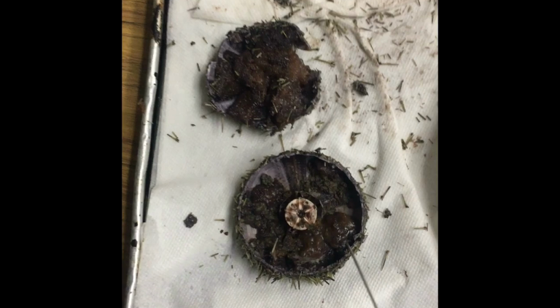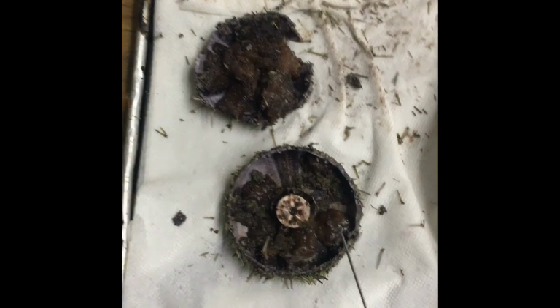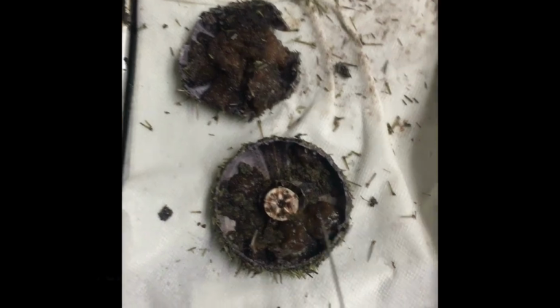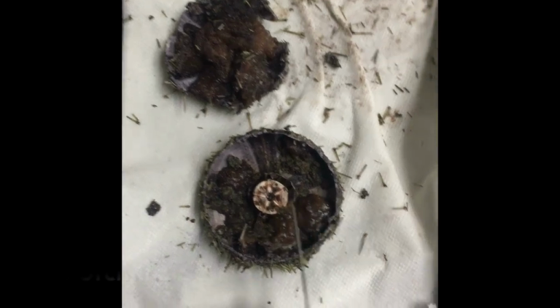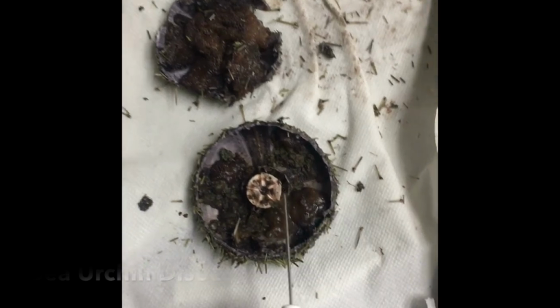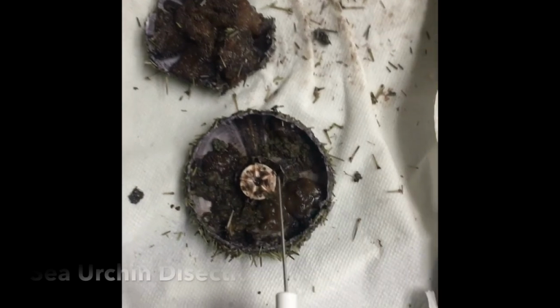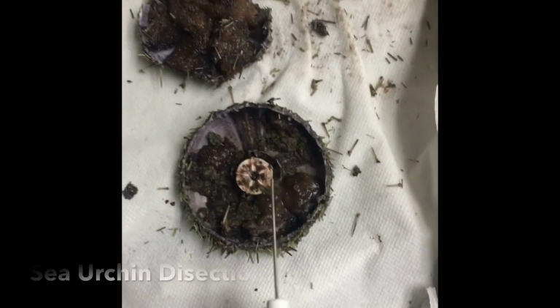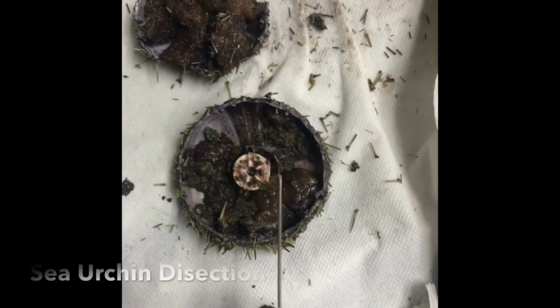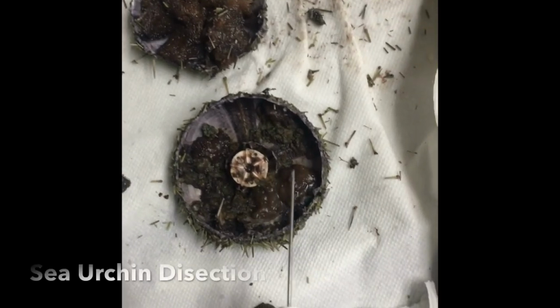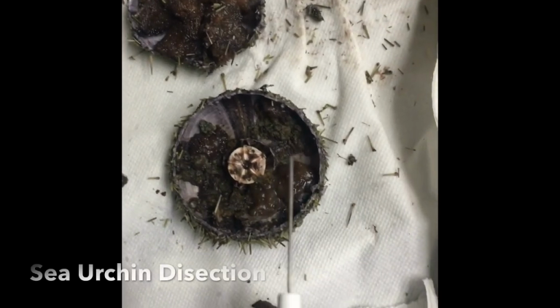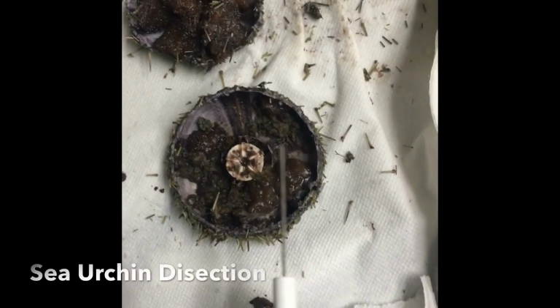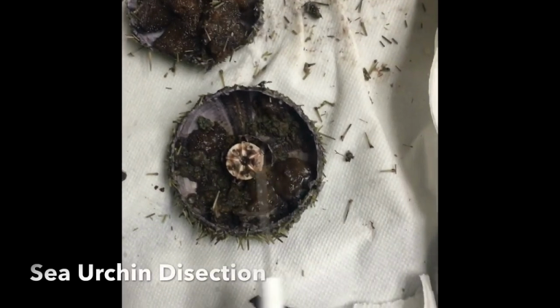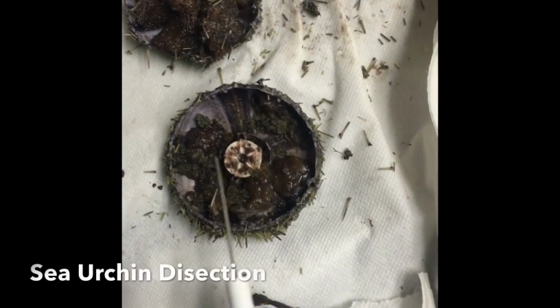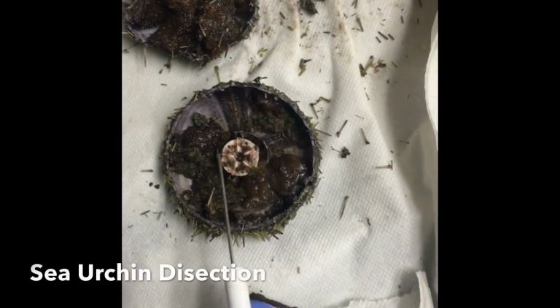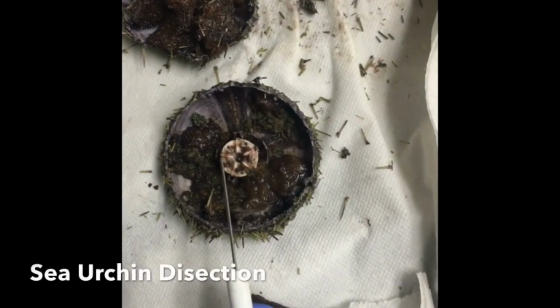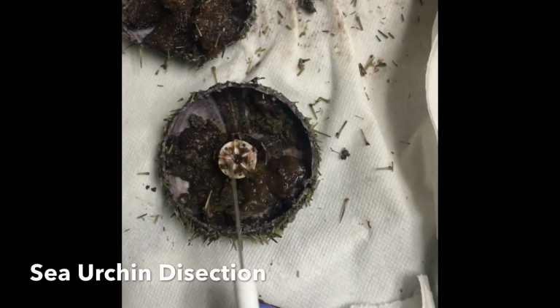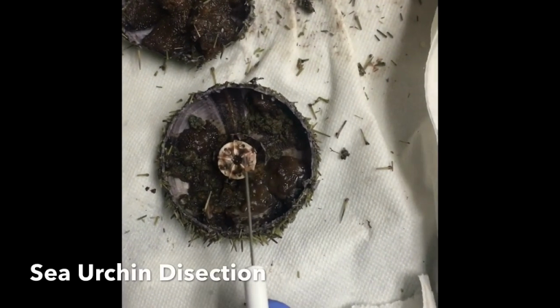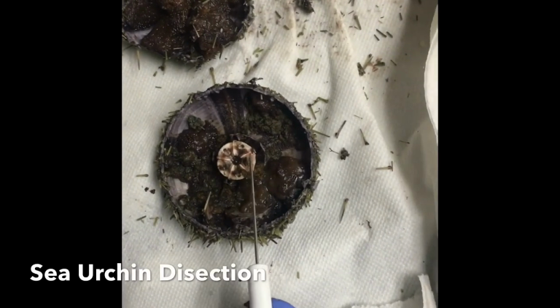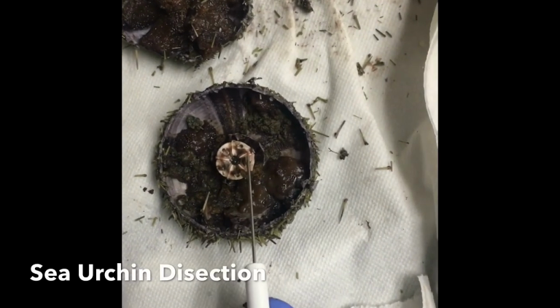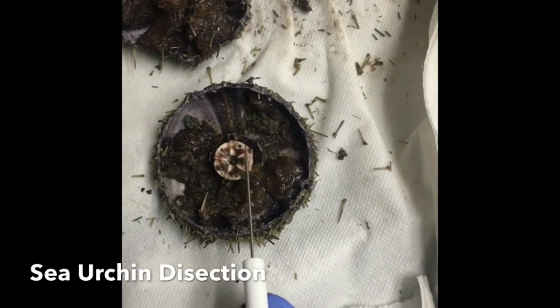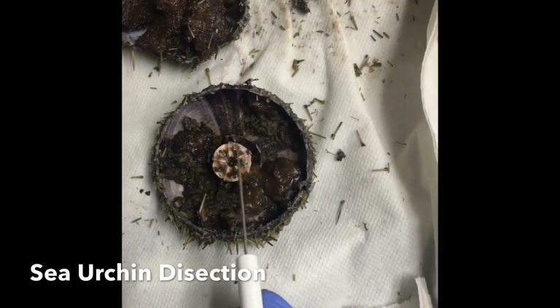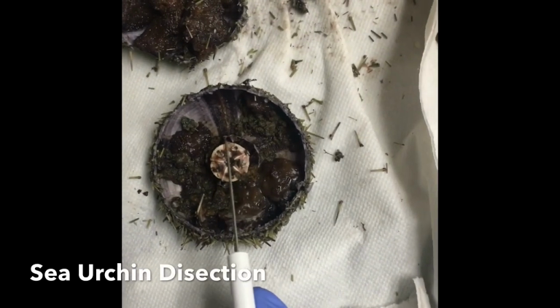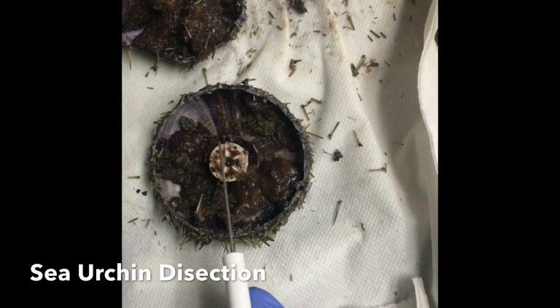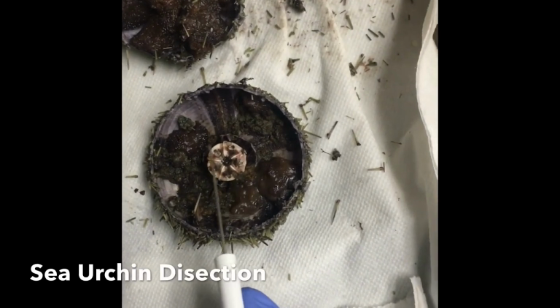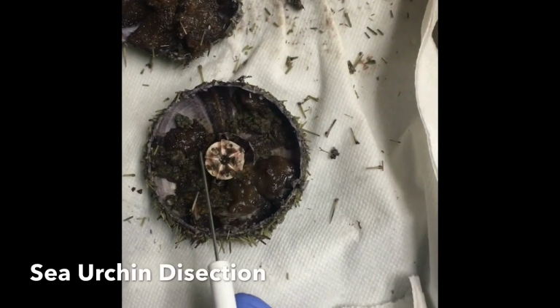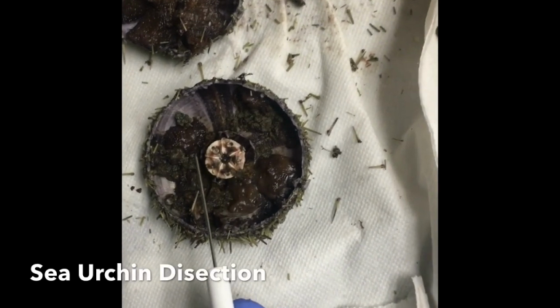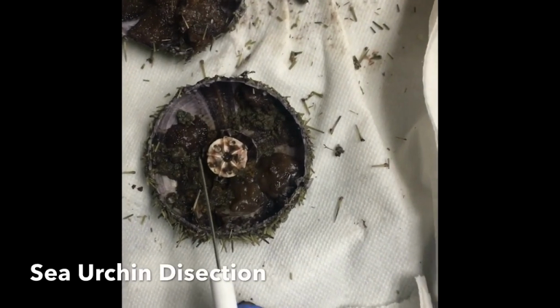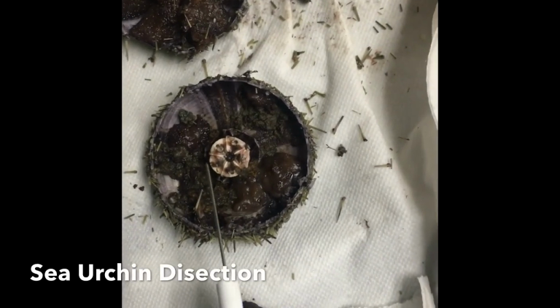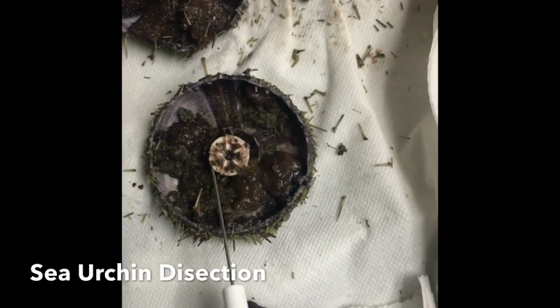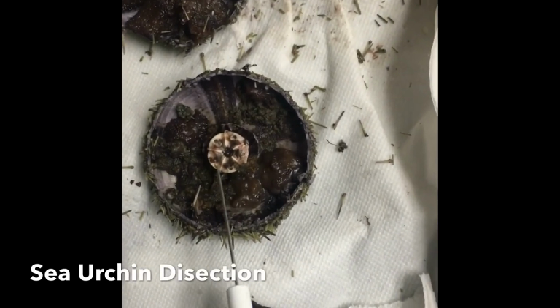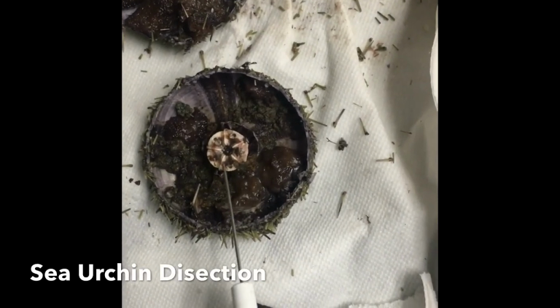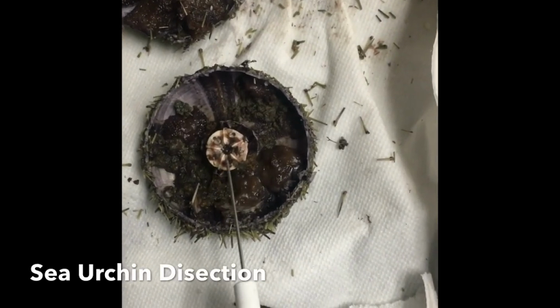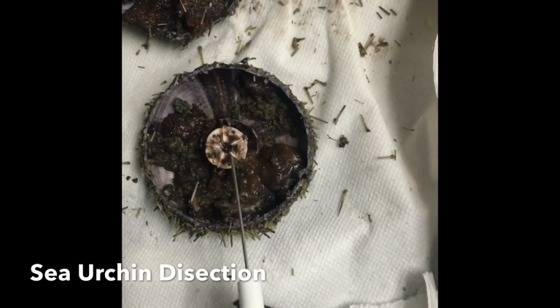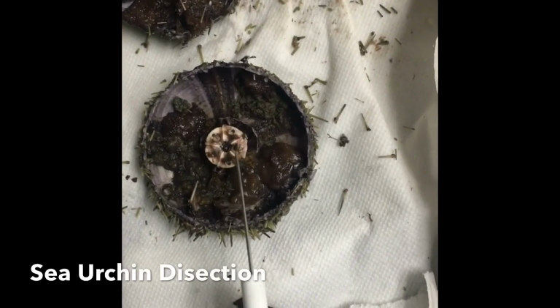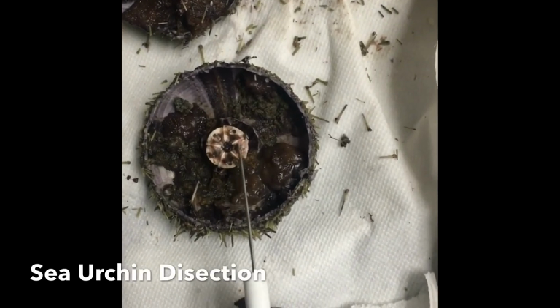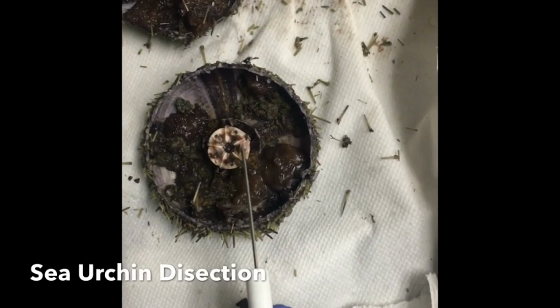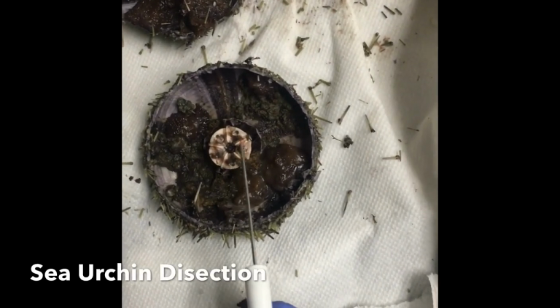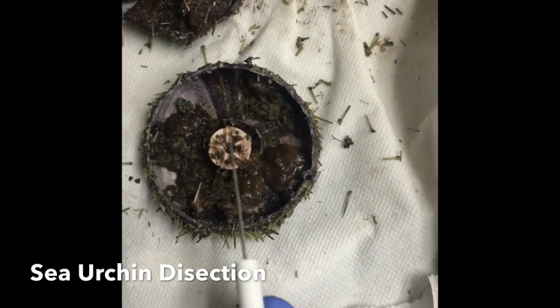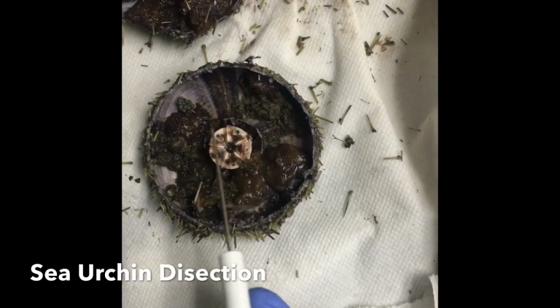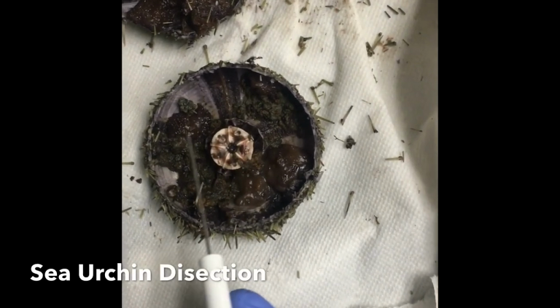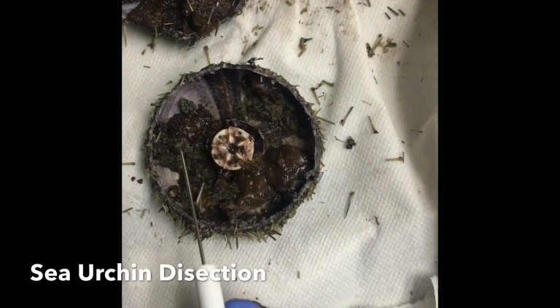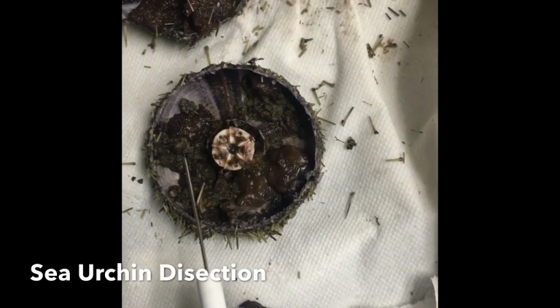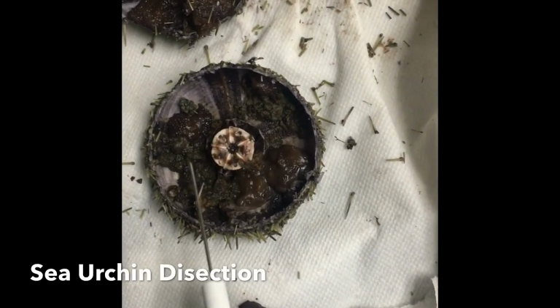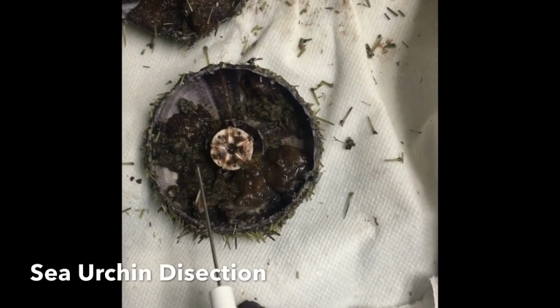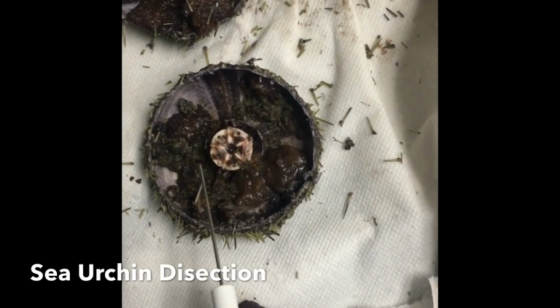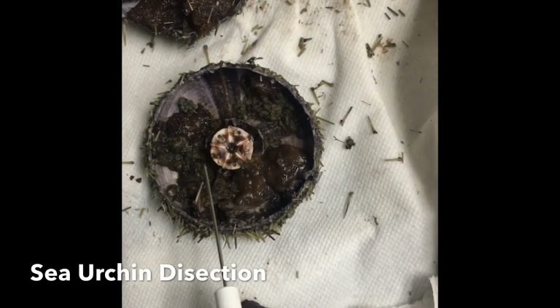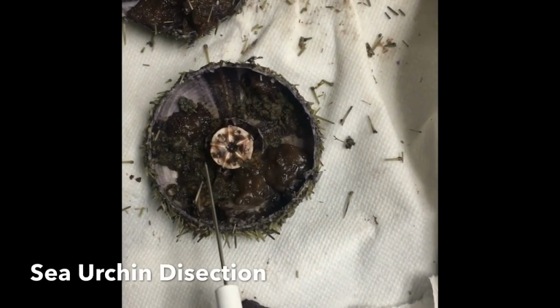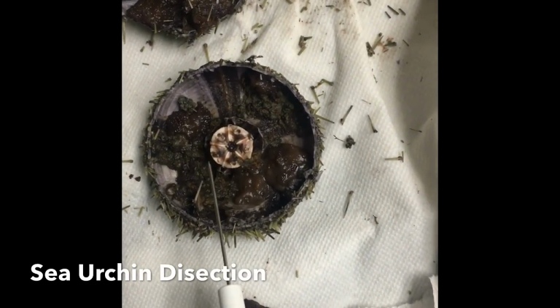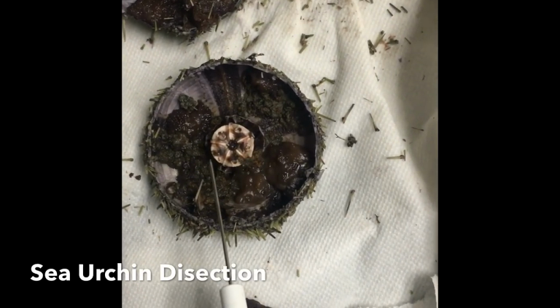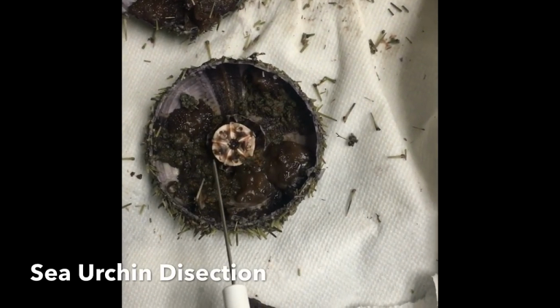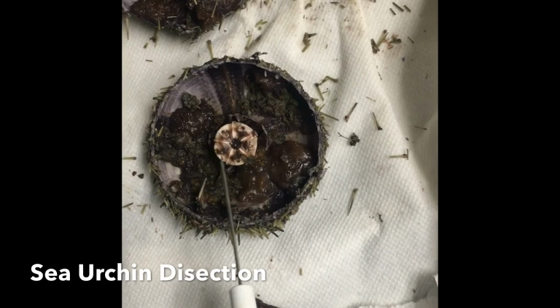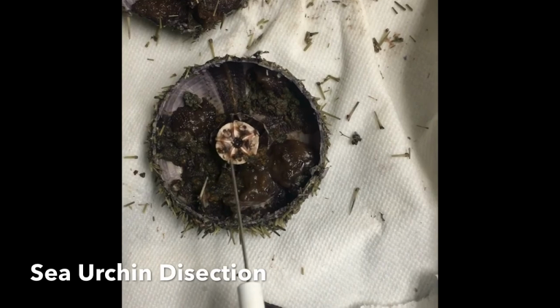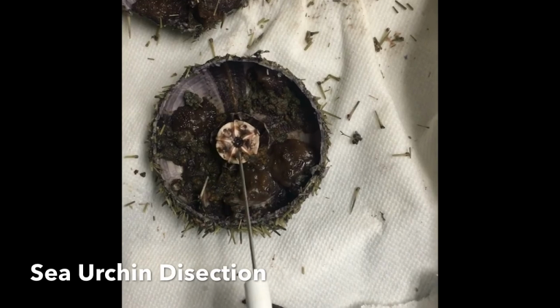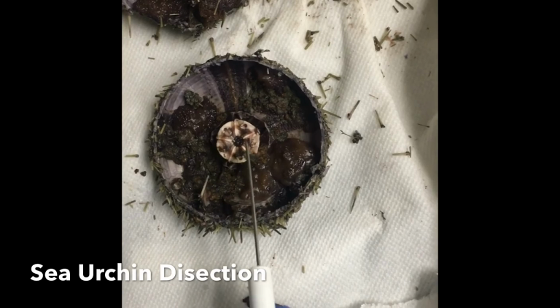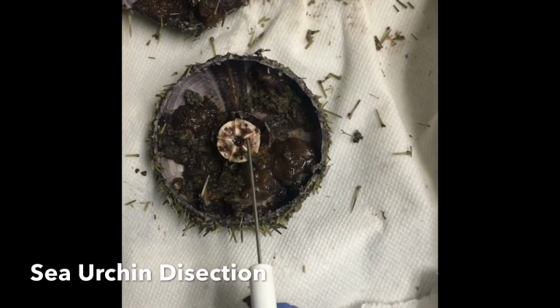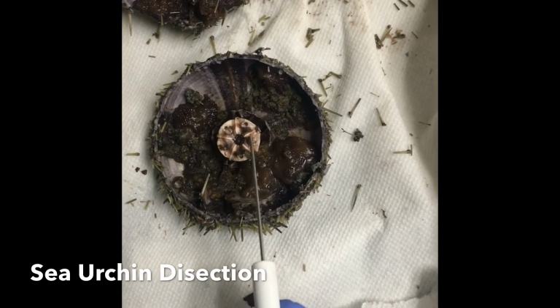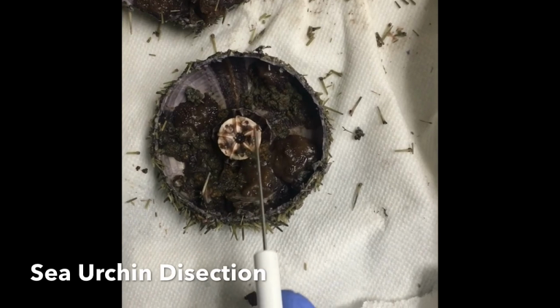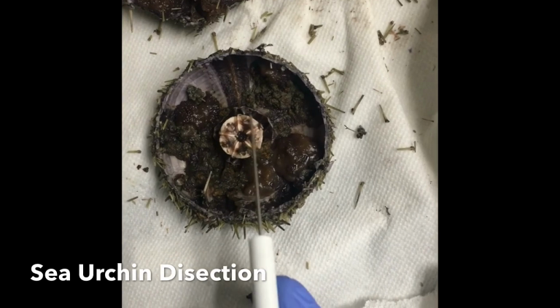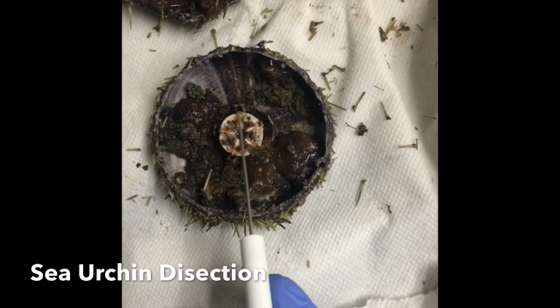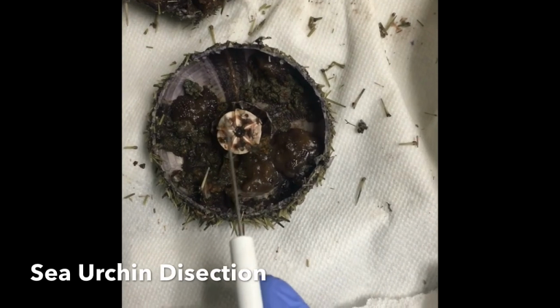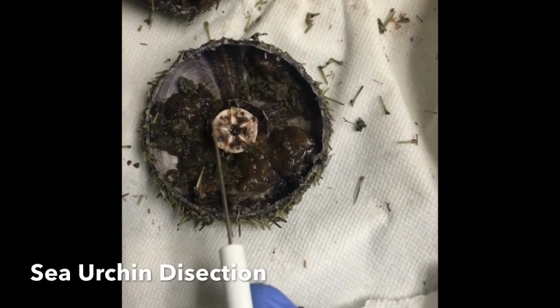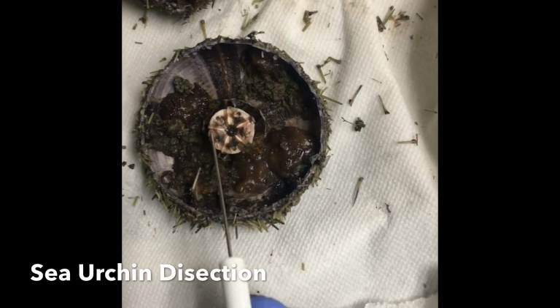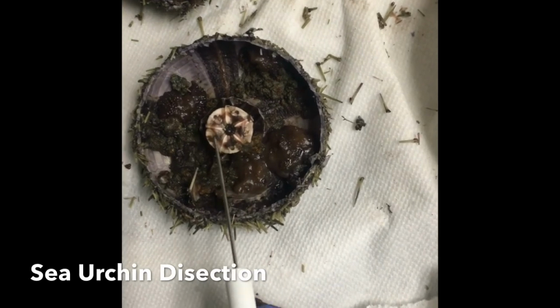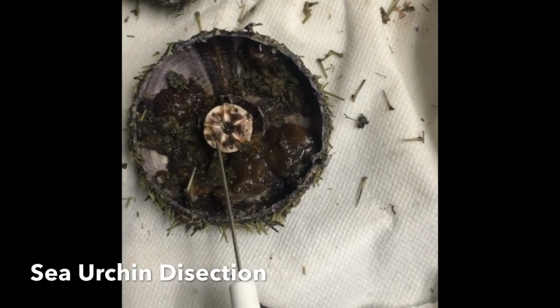Over here is Aristotle's Lantern. It's an organ that chews and ingests food.